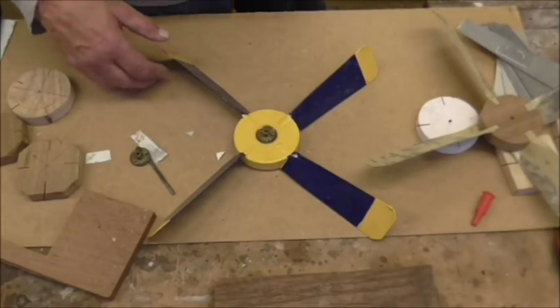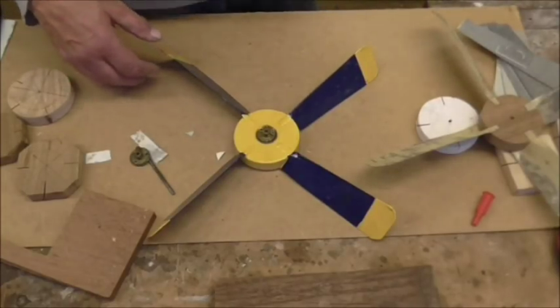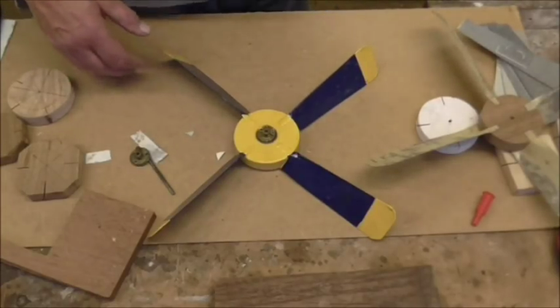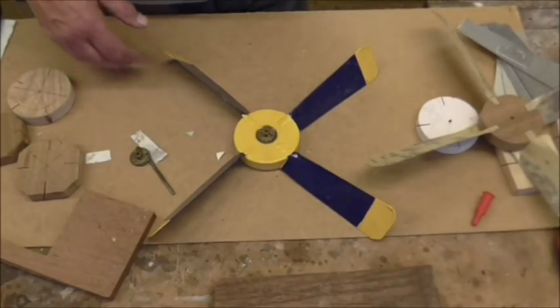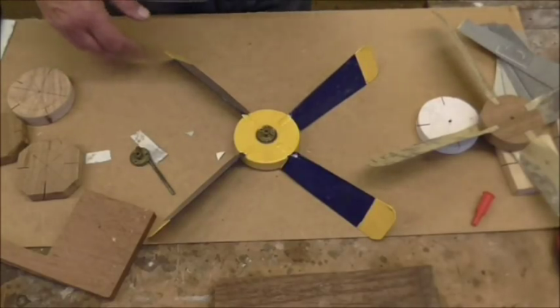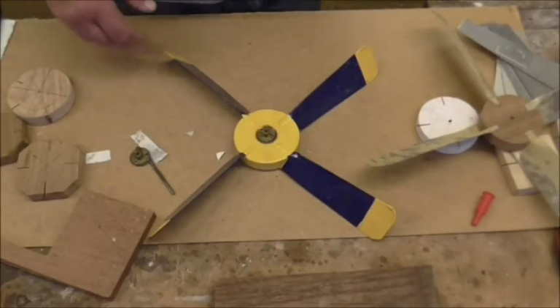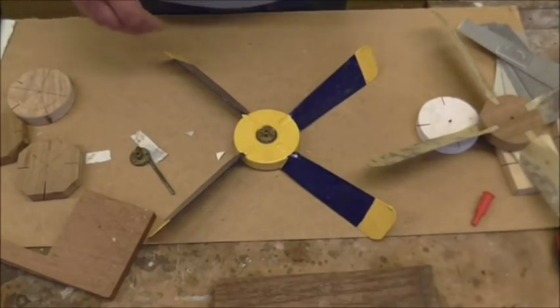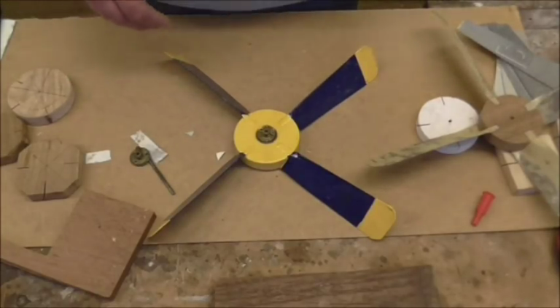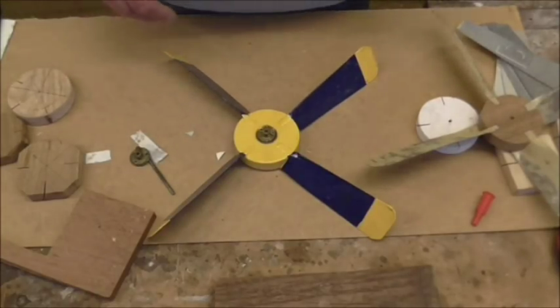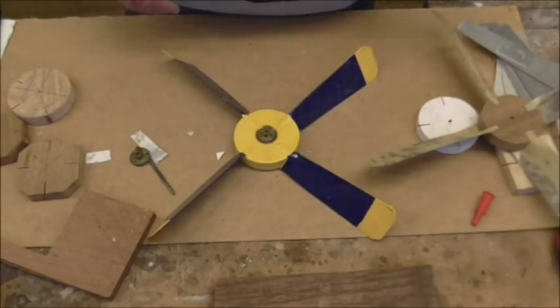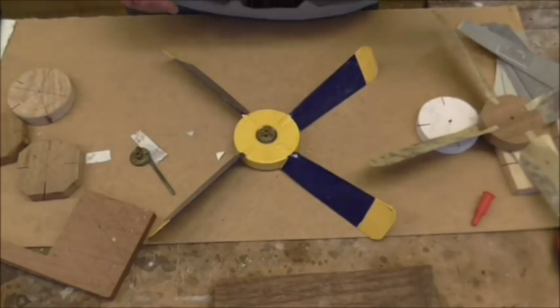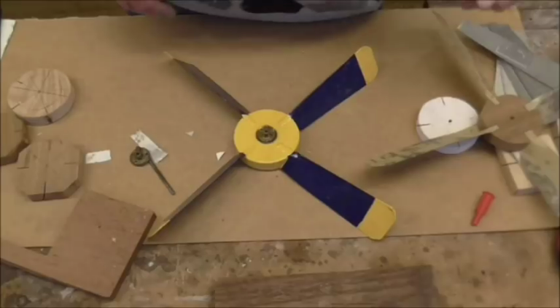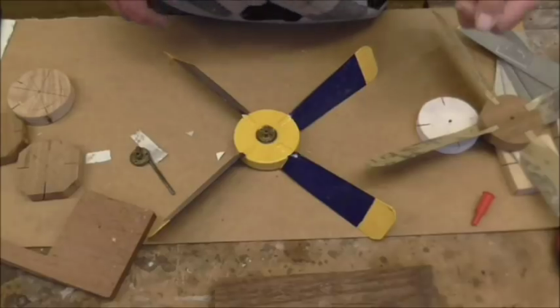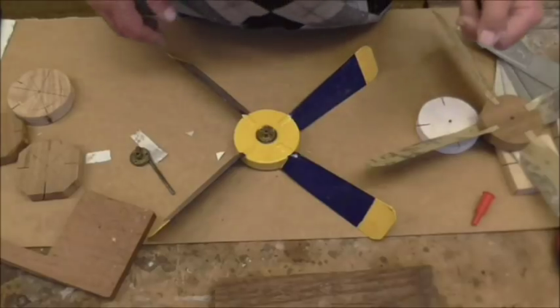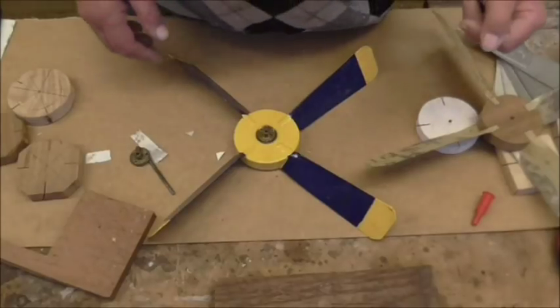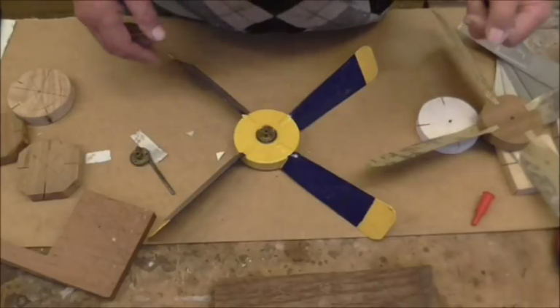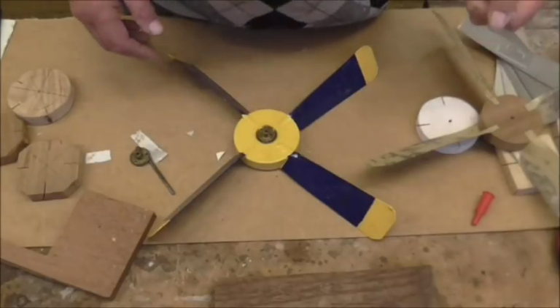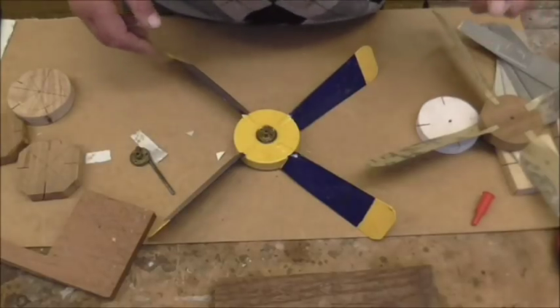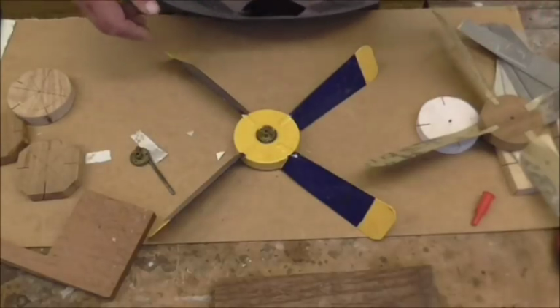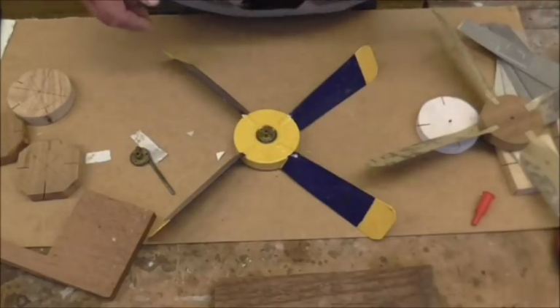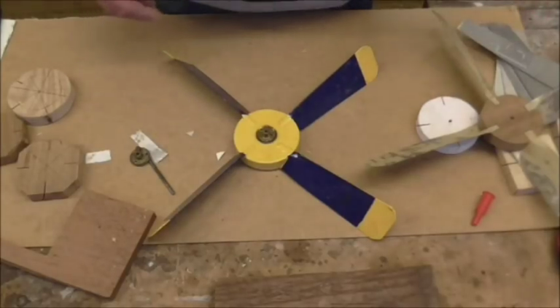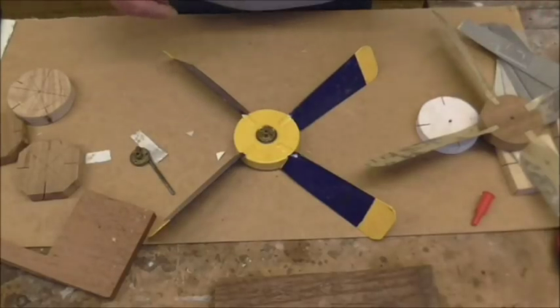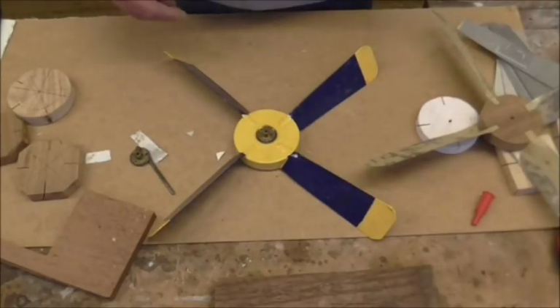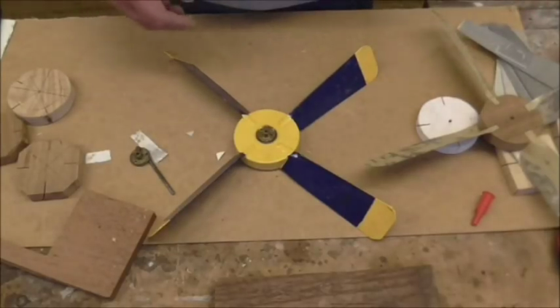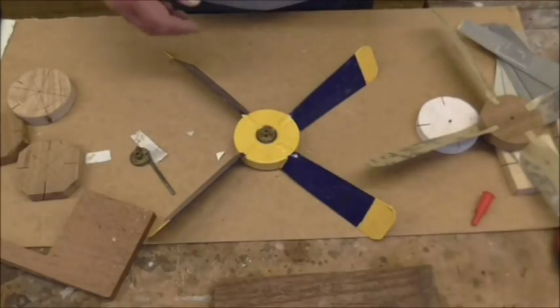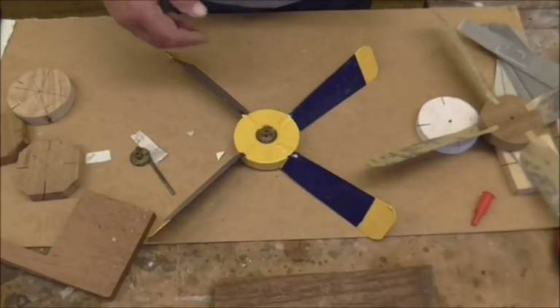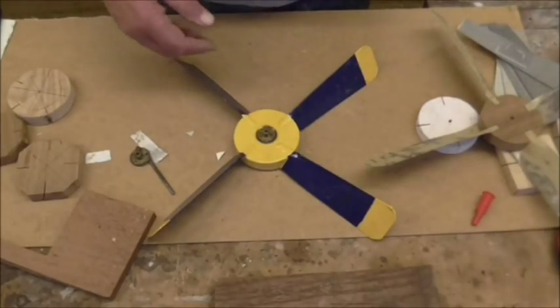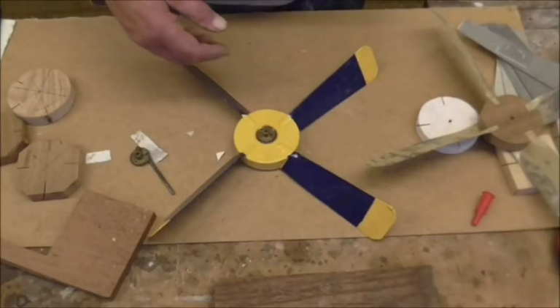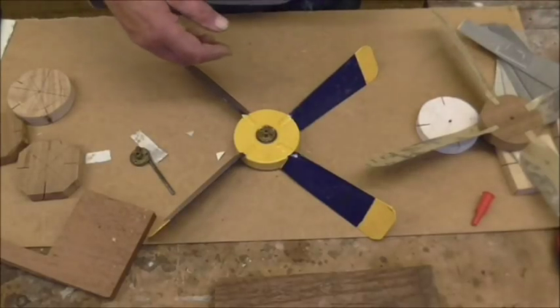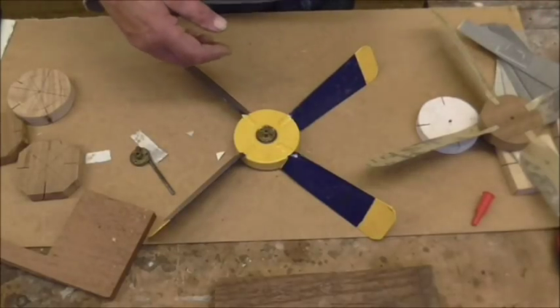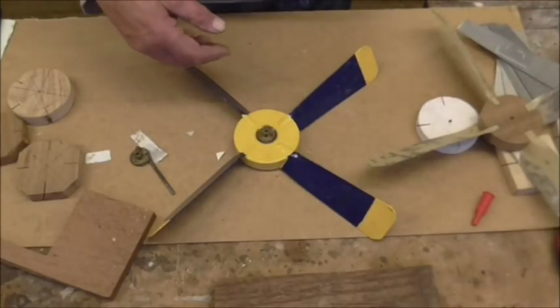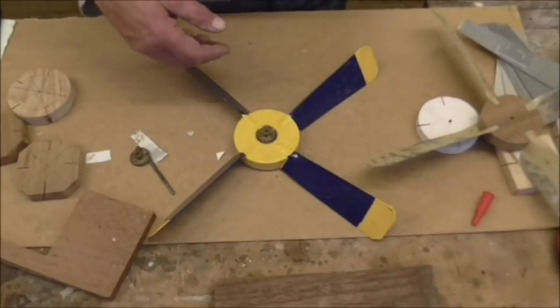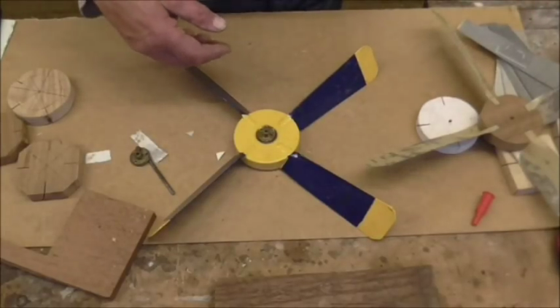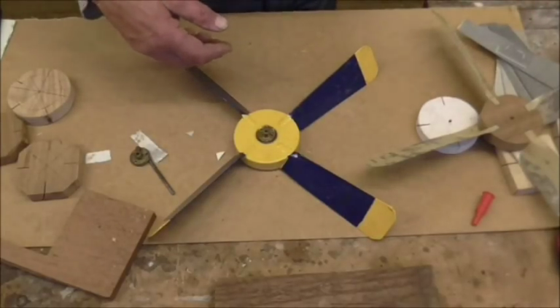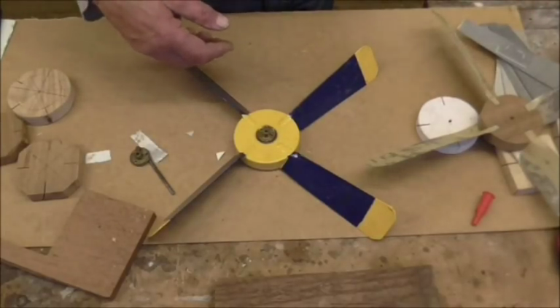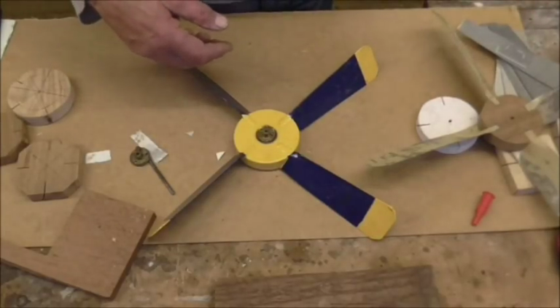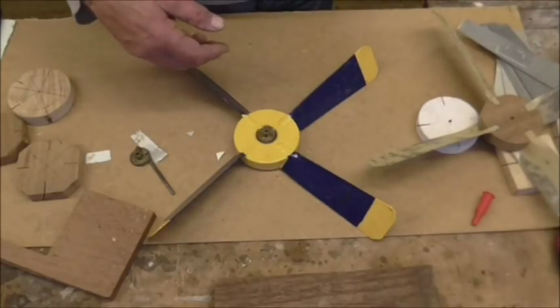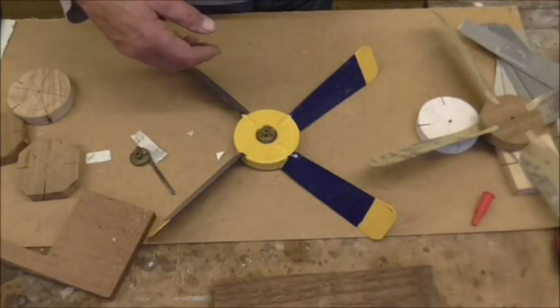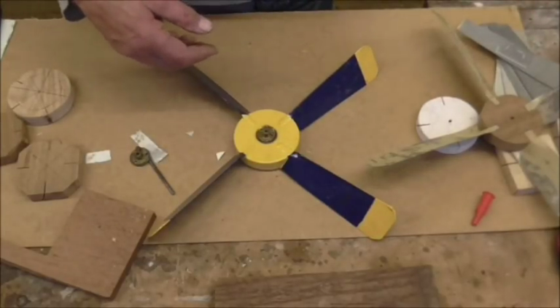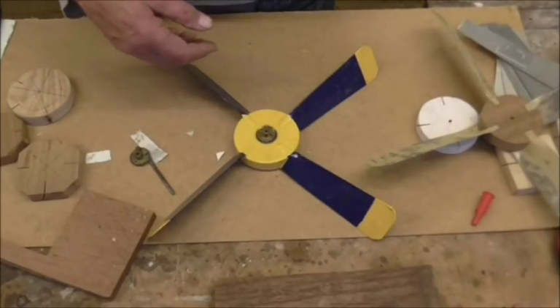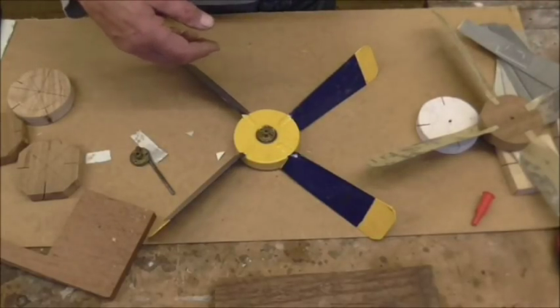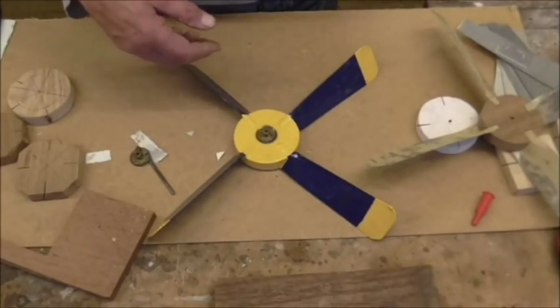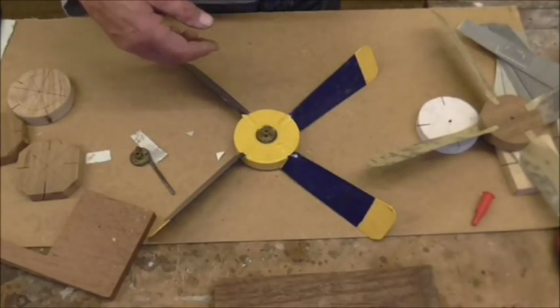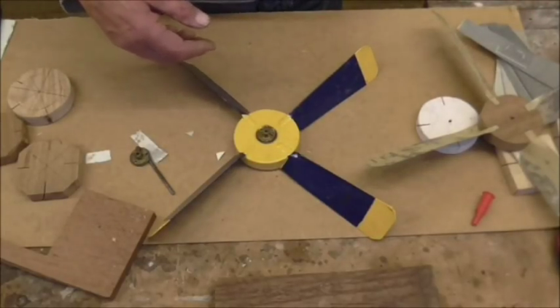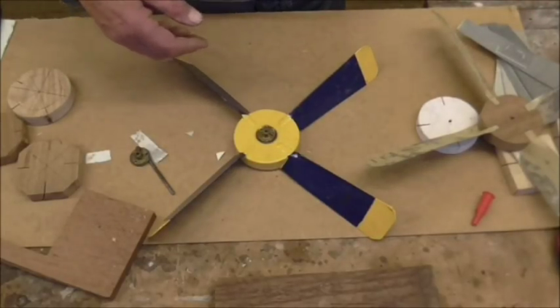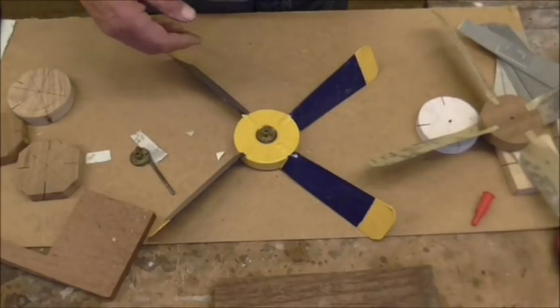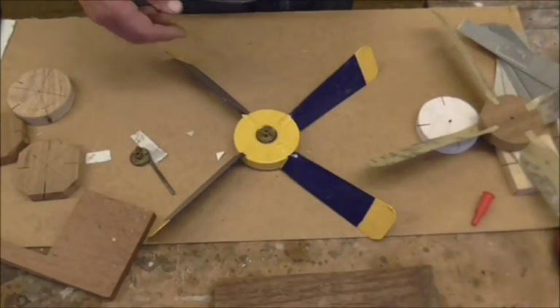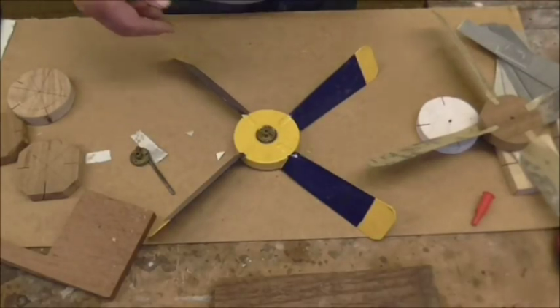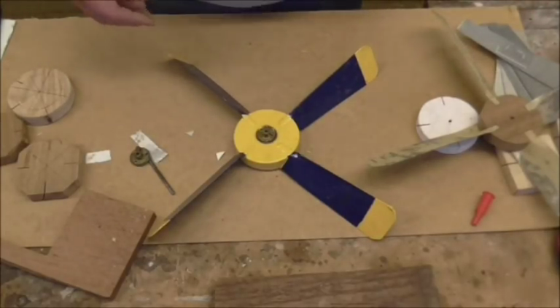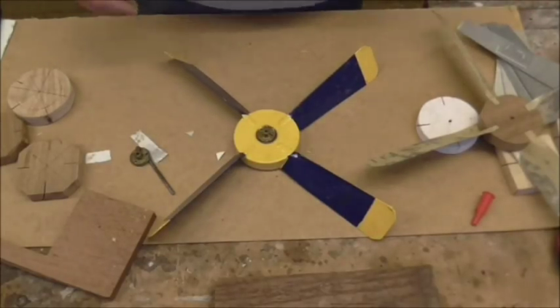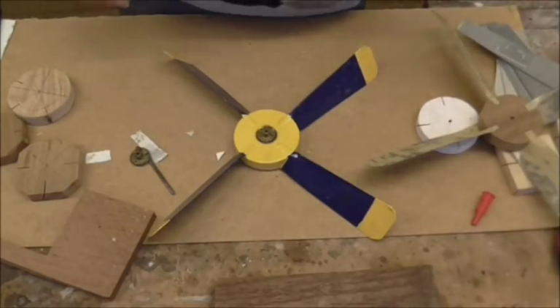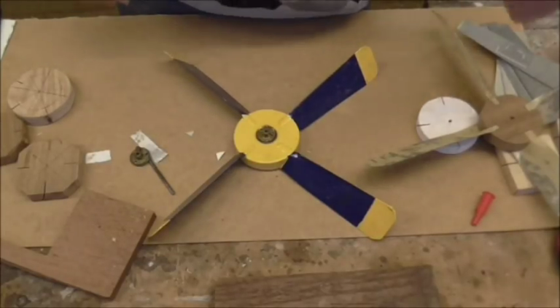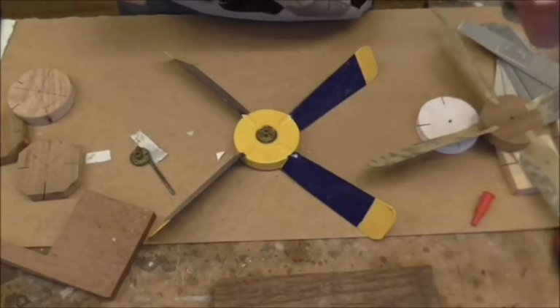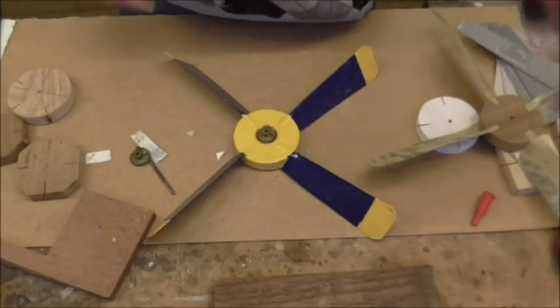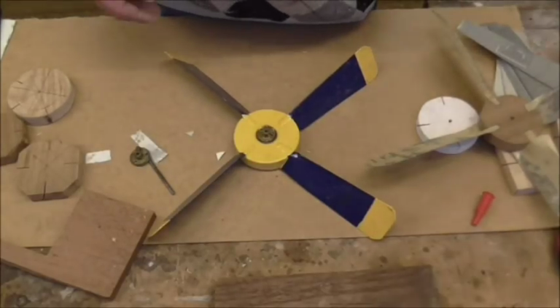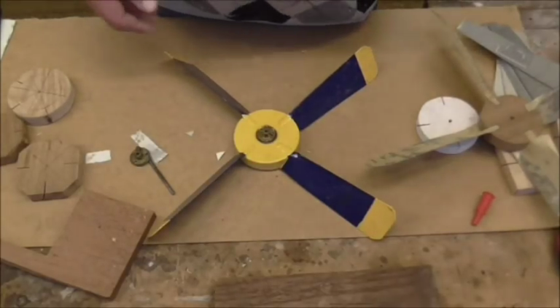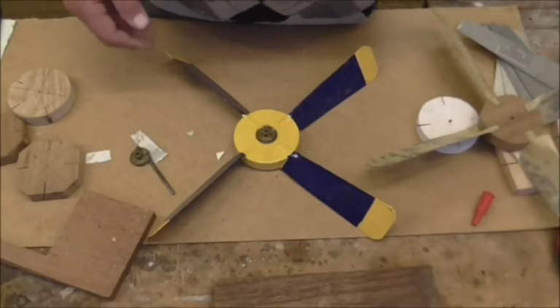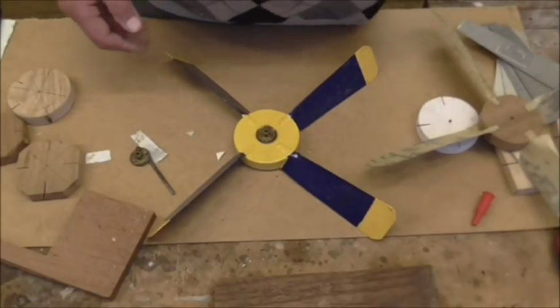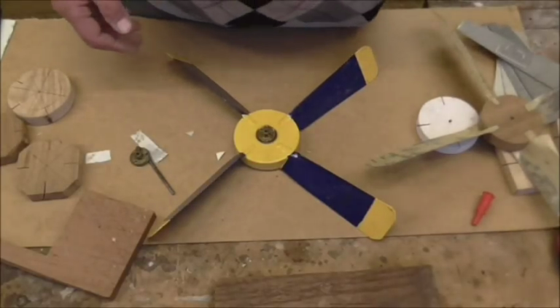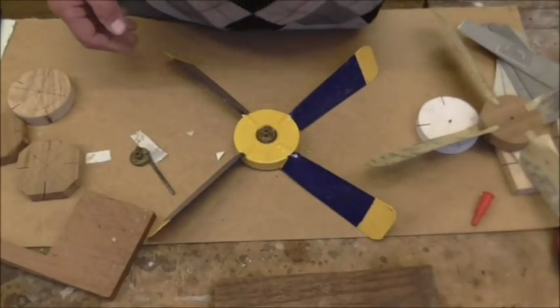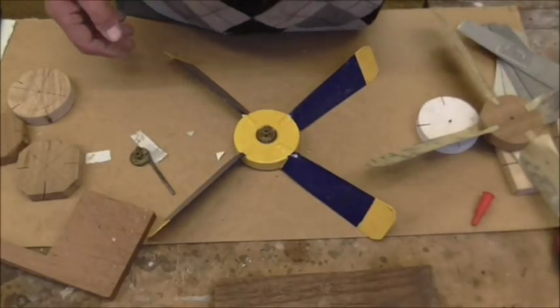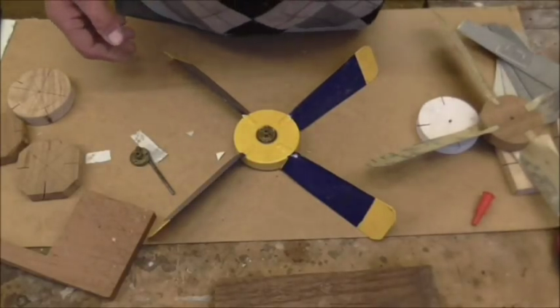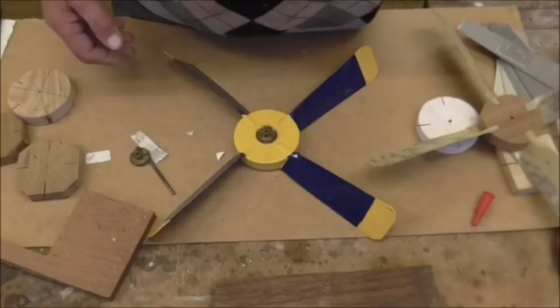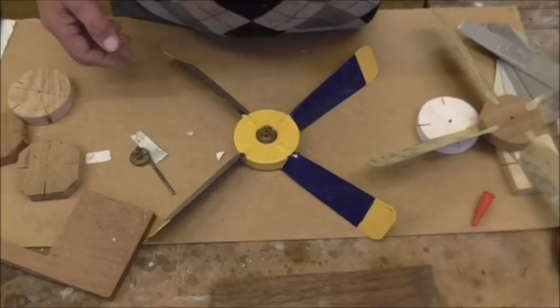Any suggestions are always welcome. In the next part we'll discuss the sail - the bit on the end that turns the whirligig into the wind.